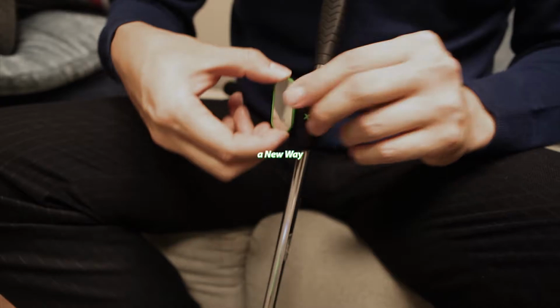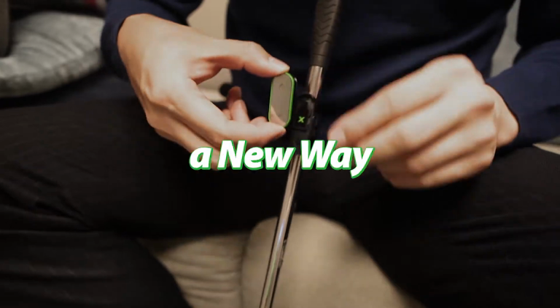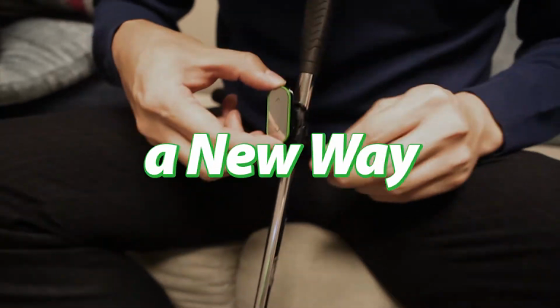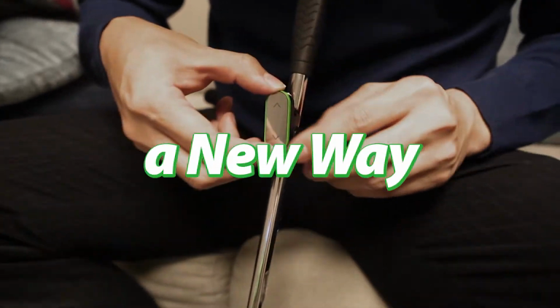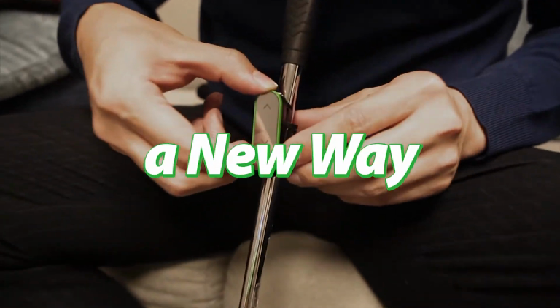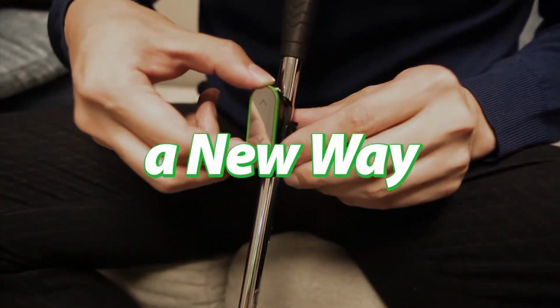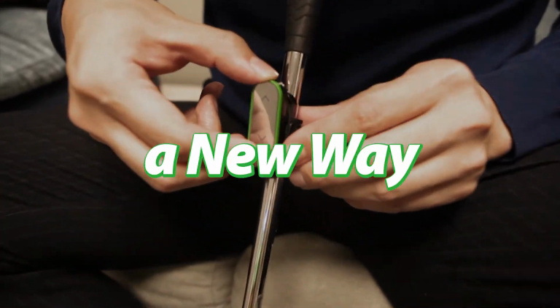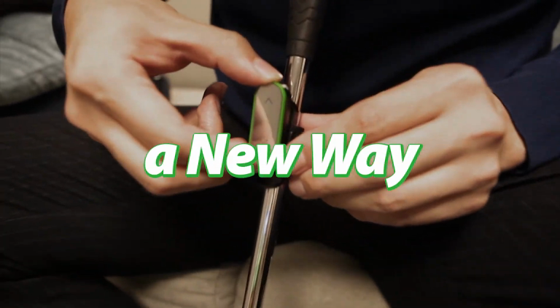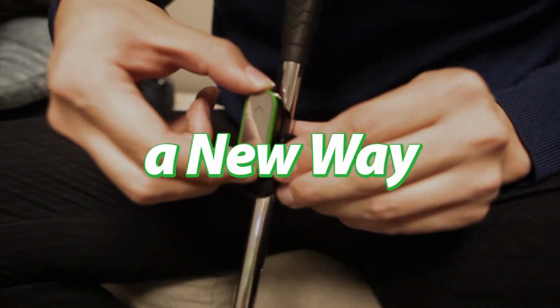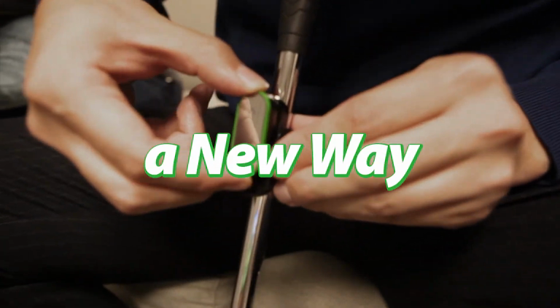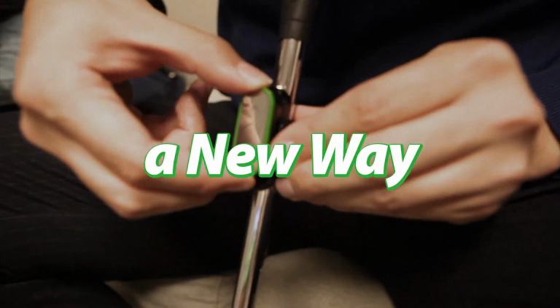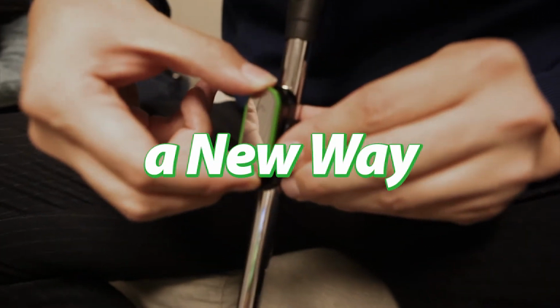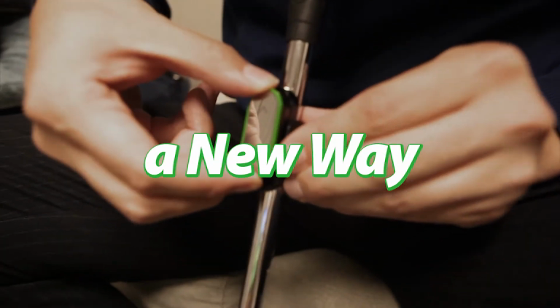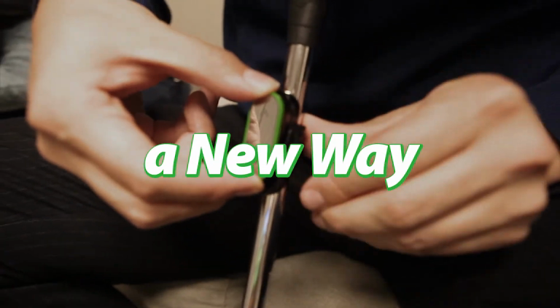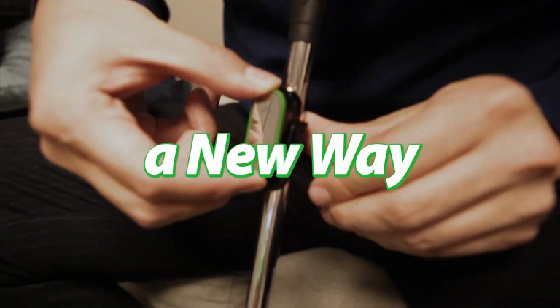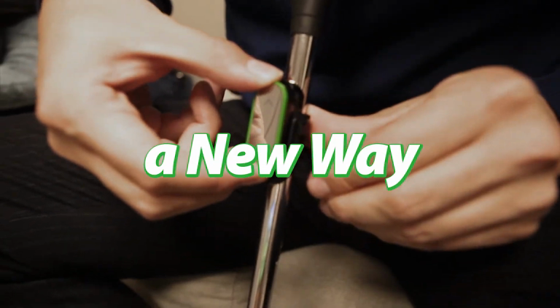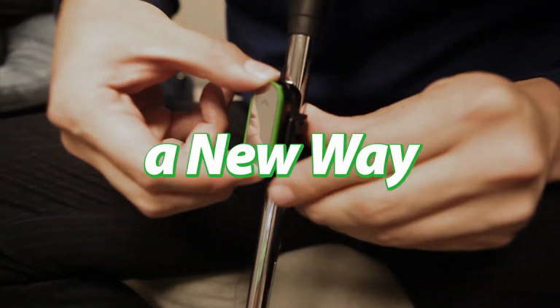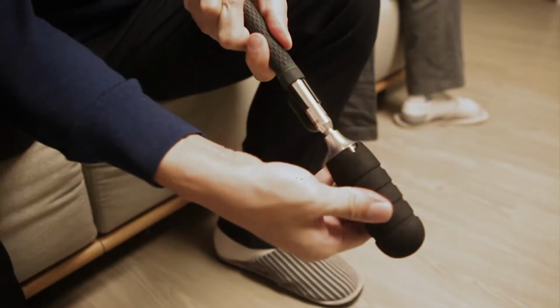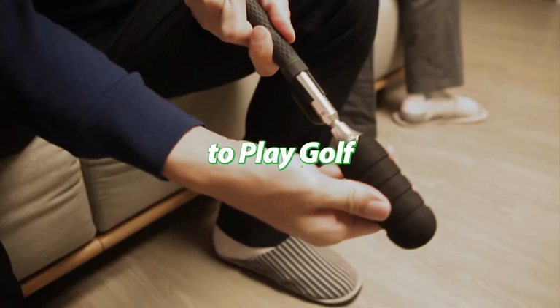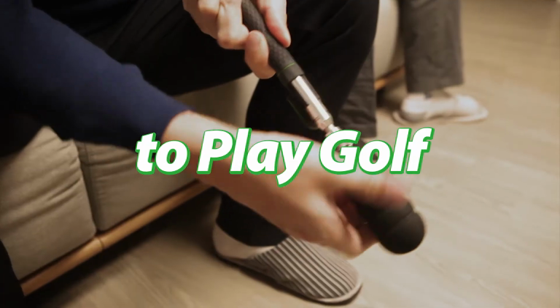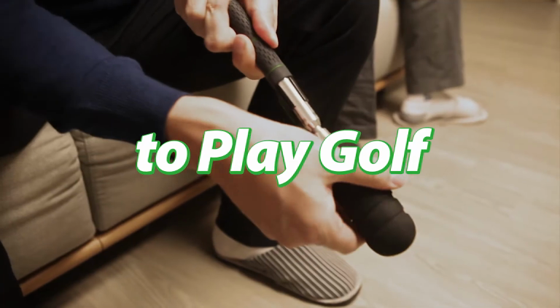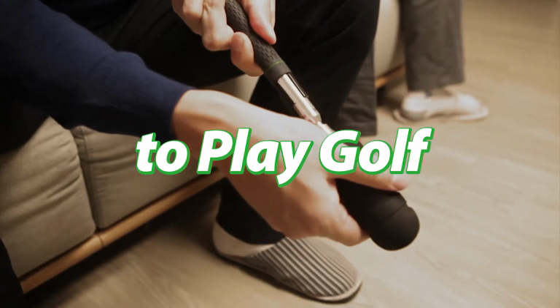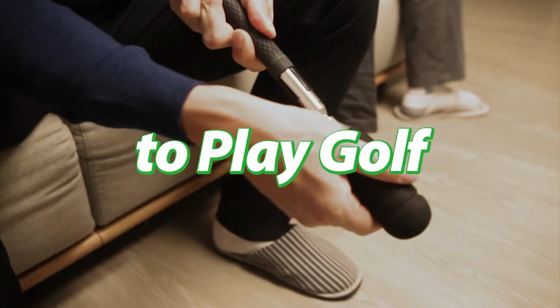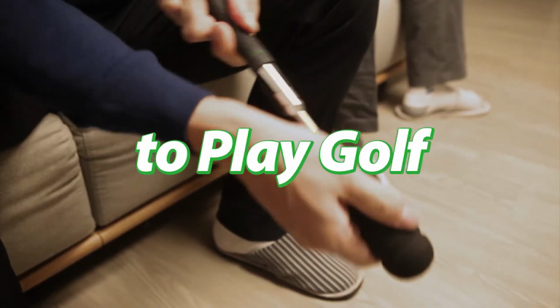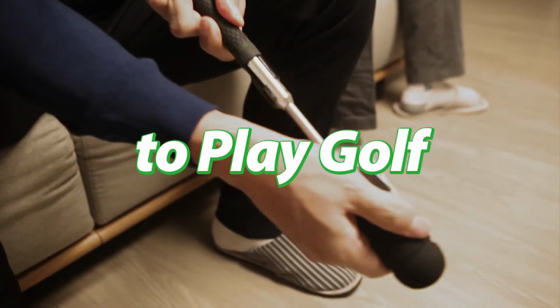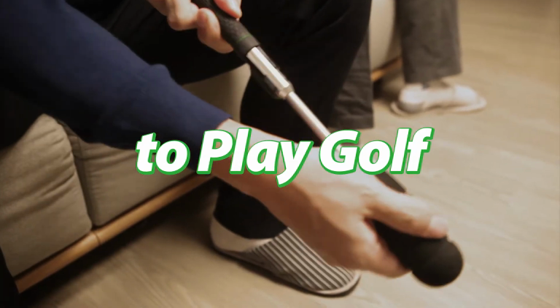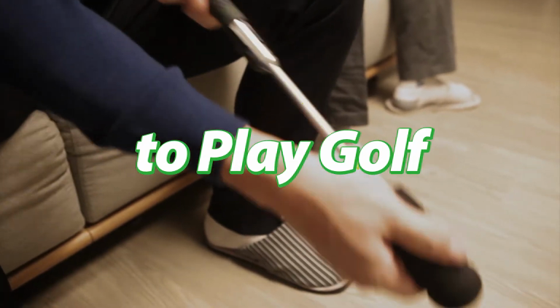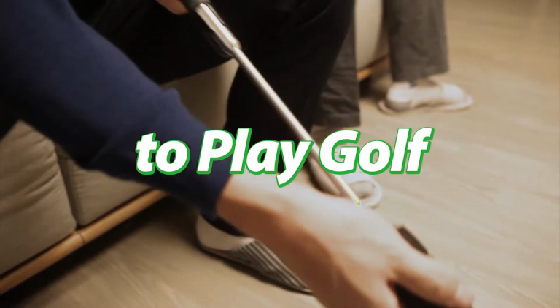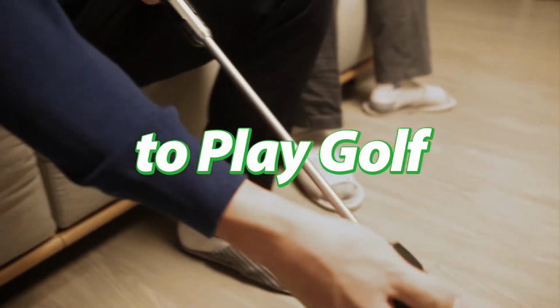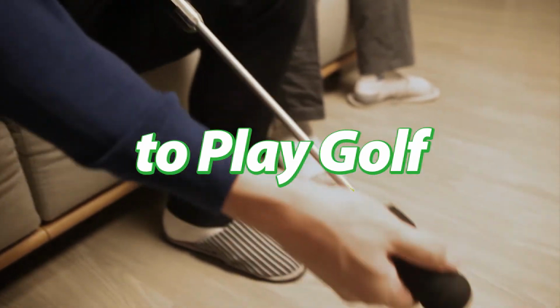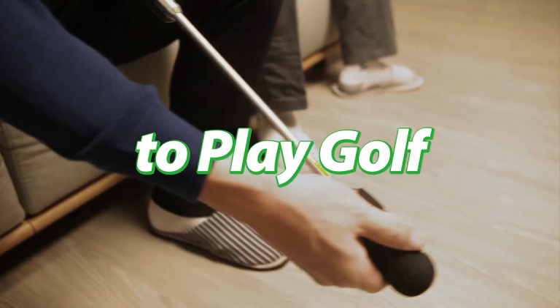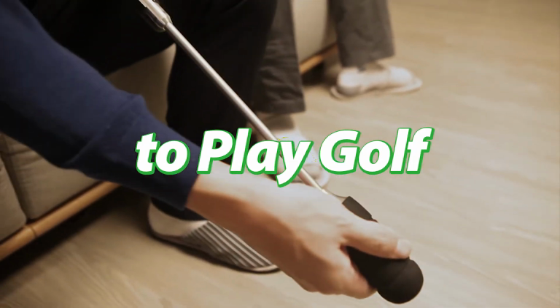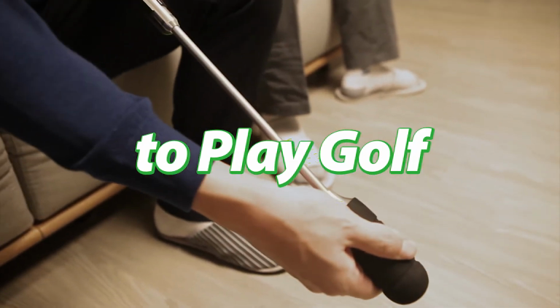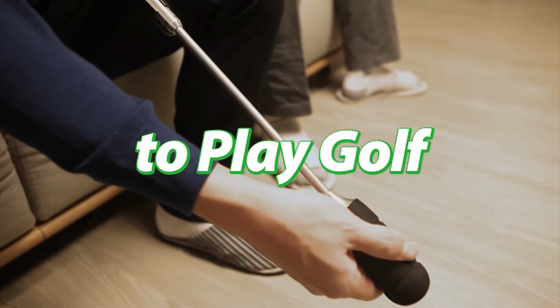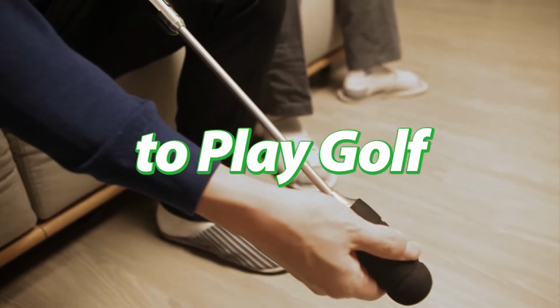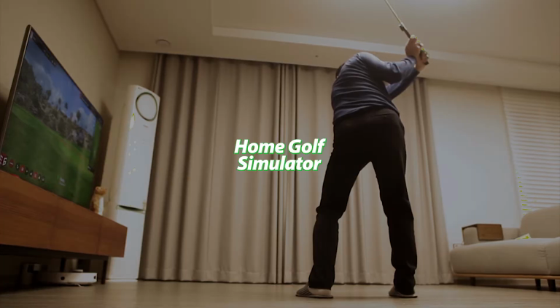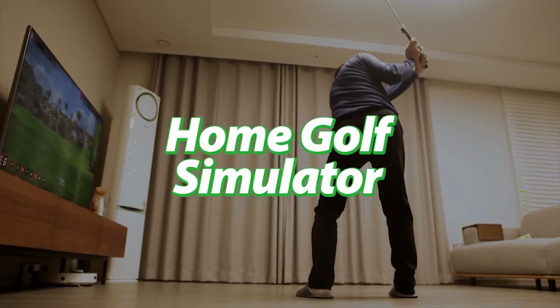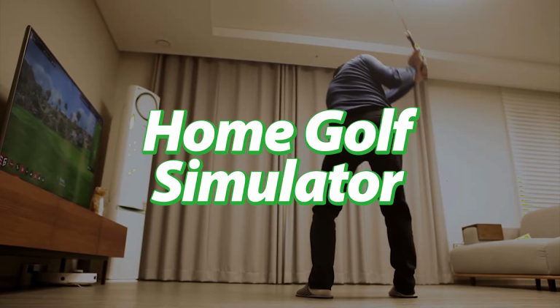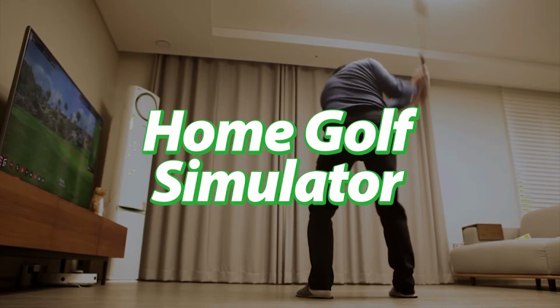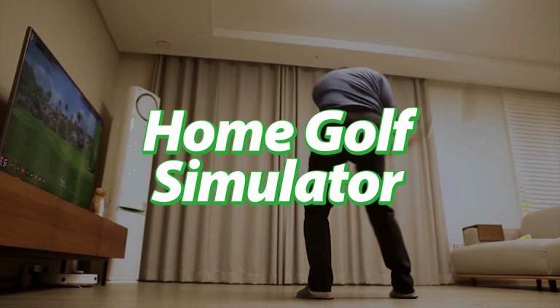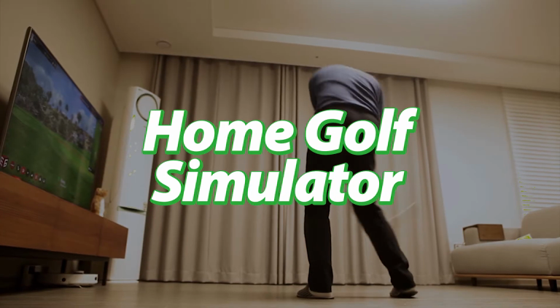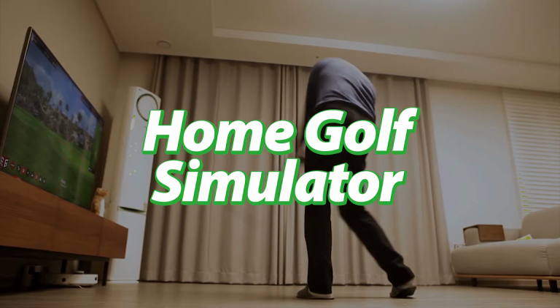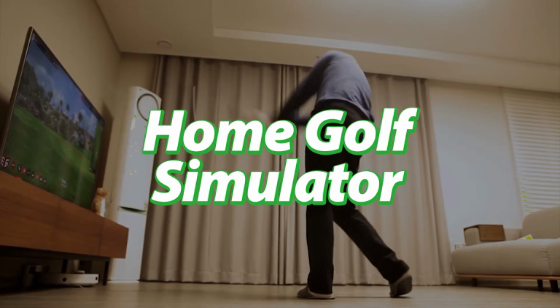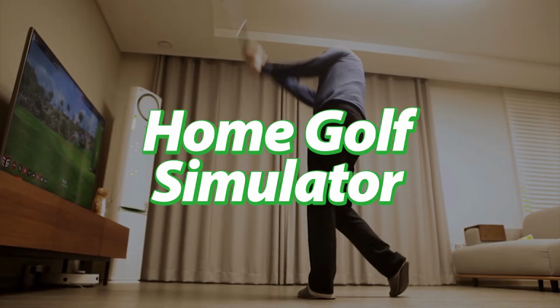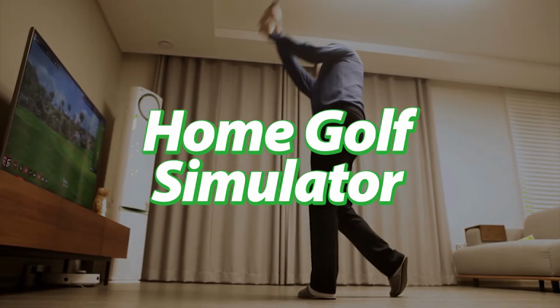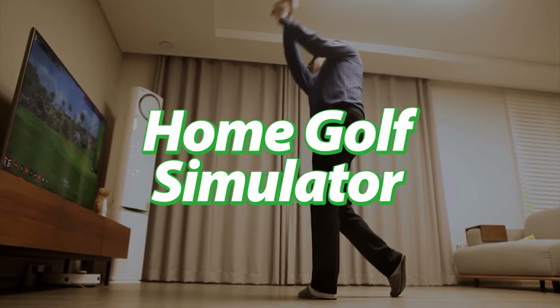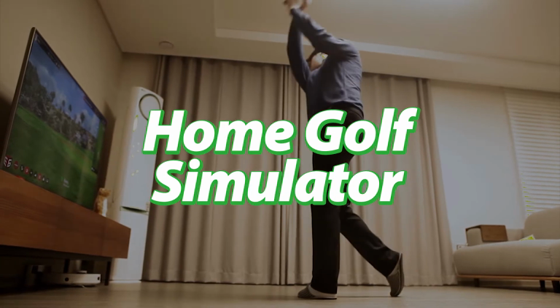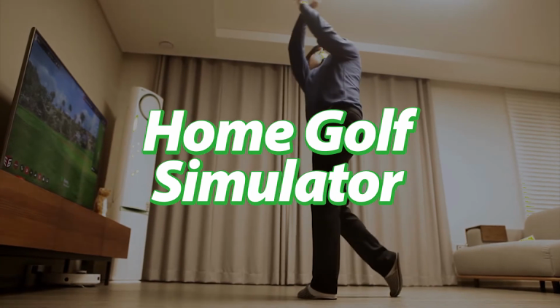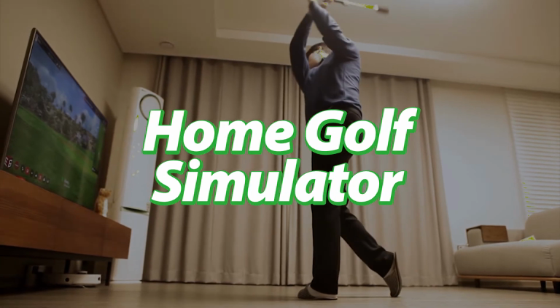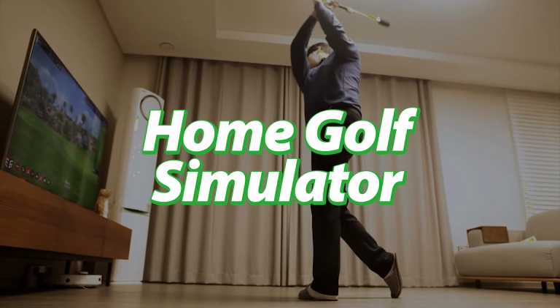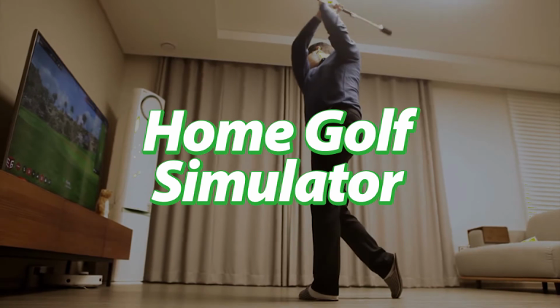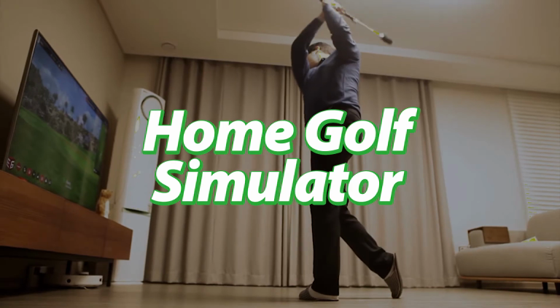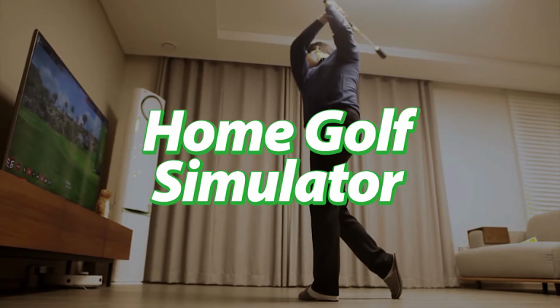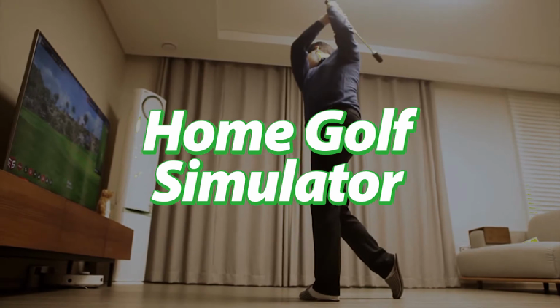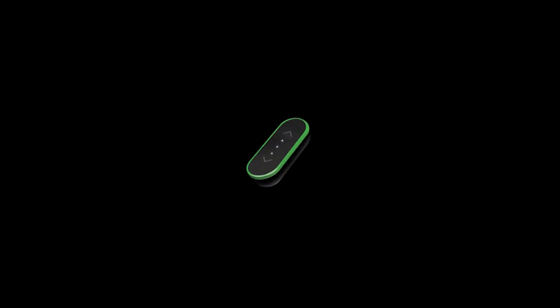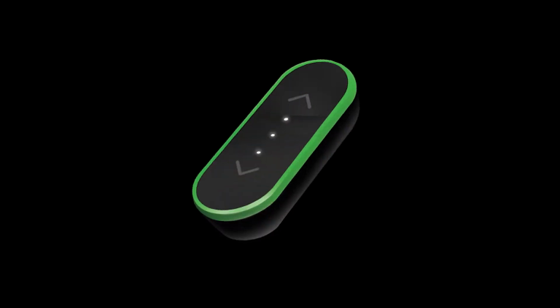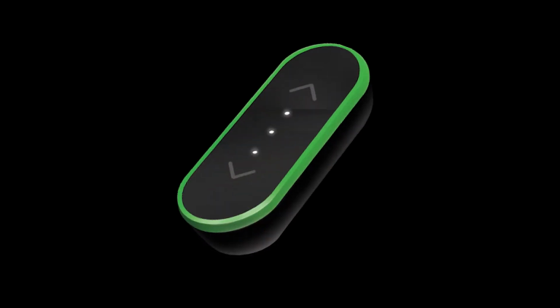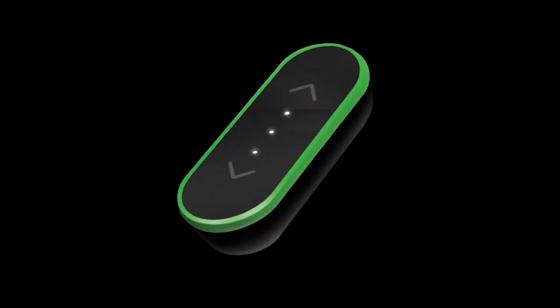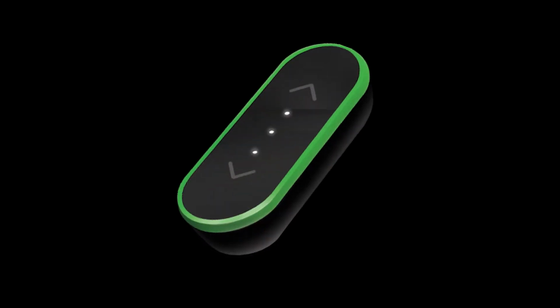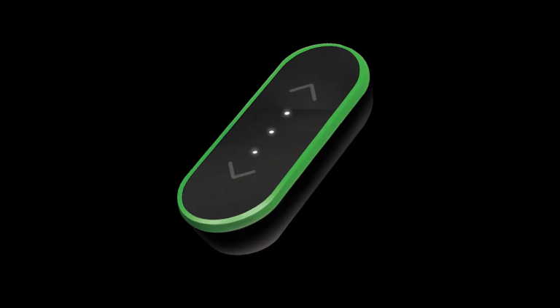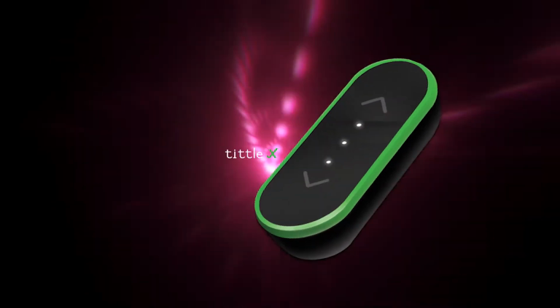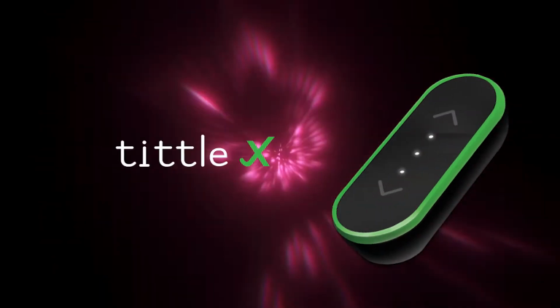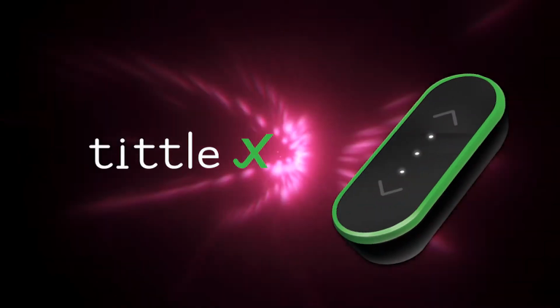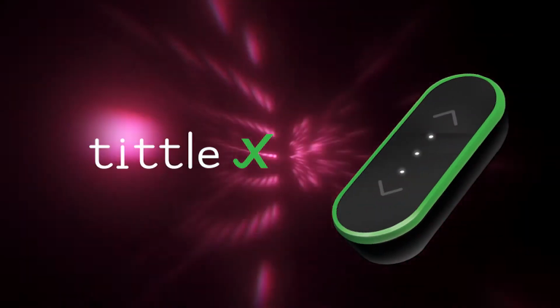A new way to play golf. Home golf simulator. TiddleX.